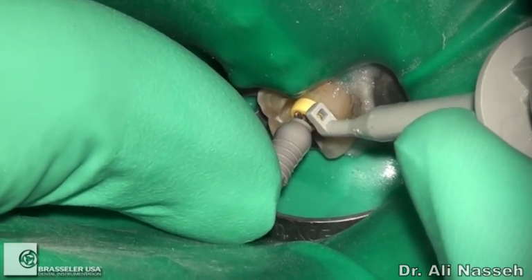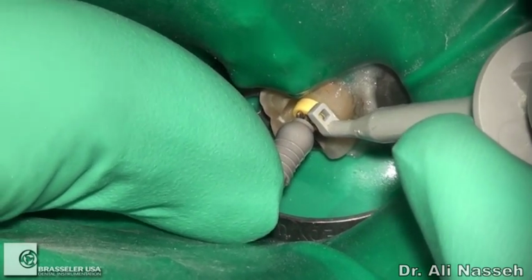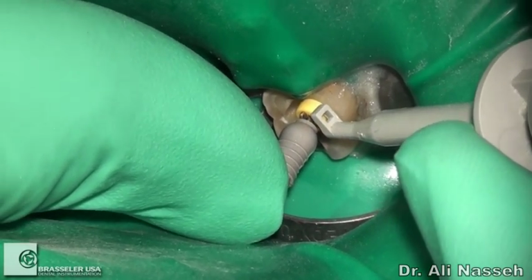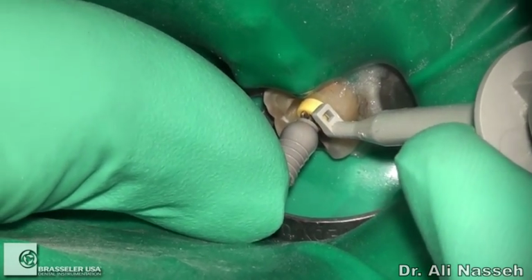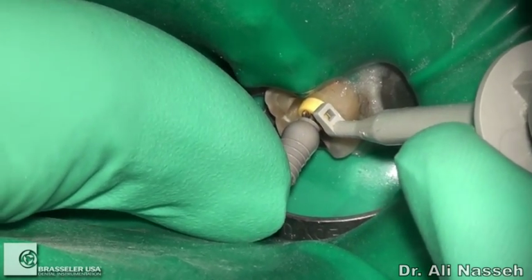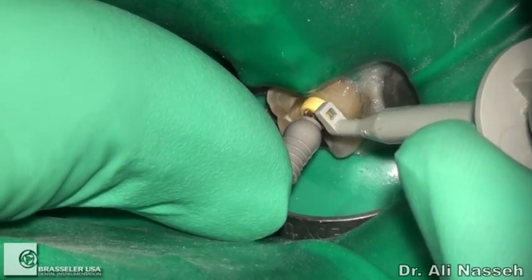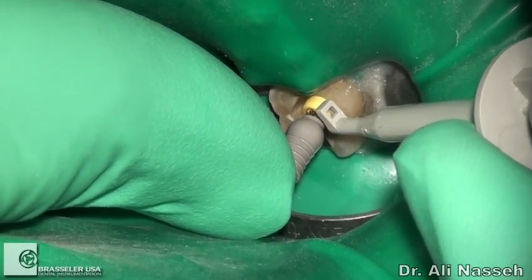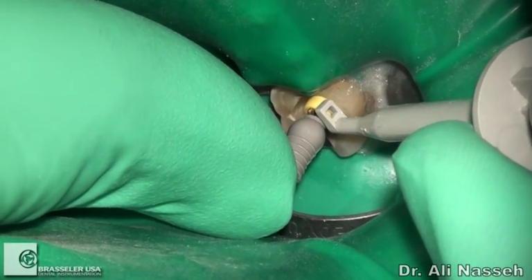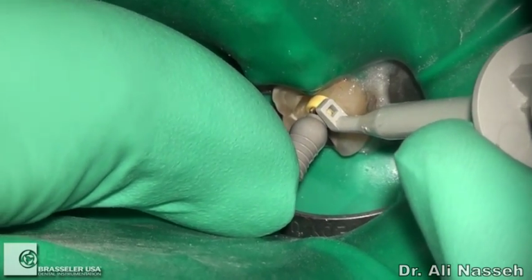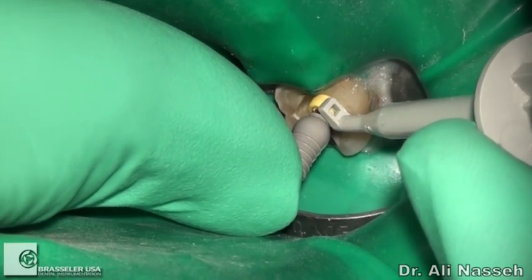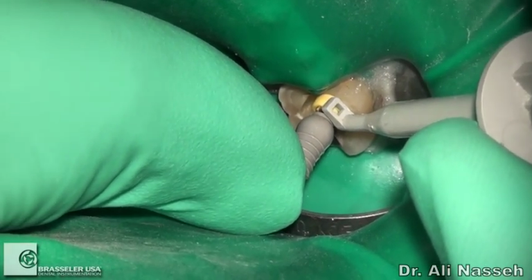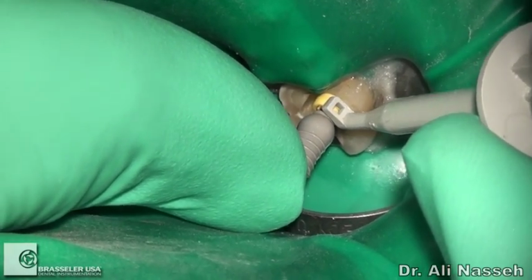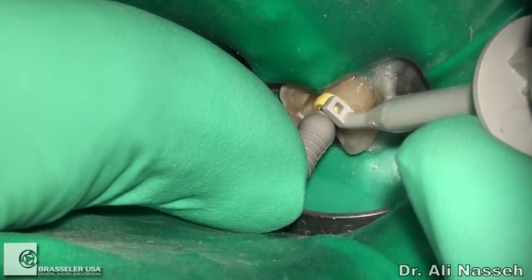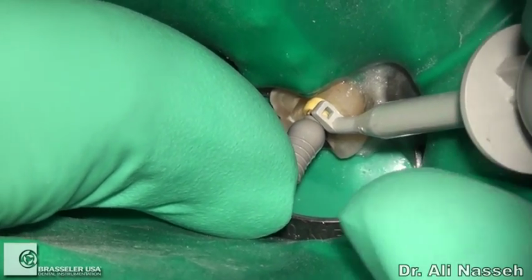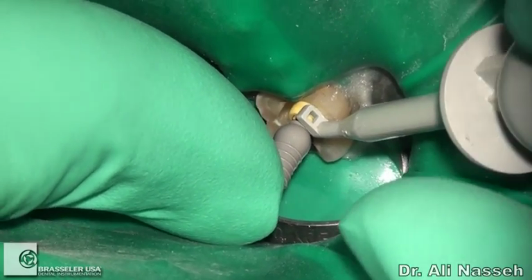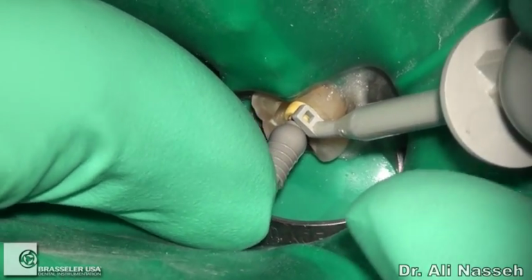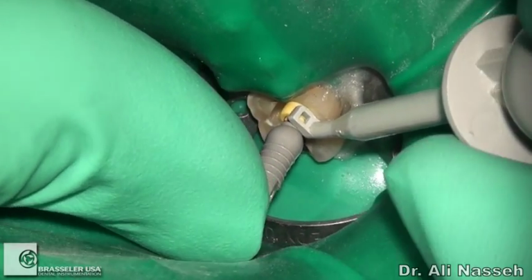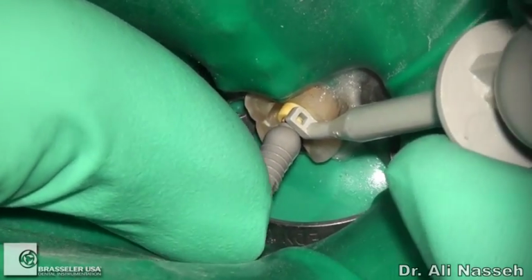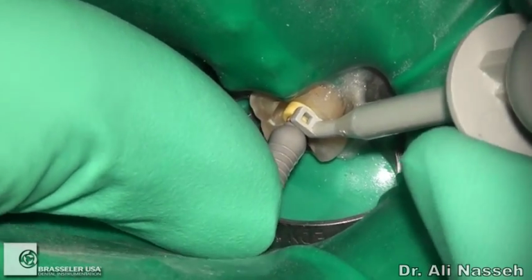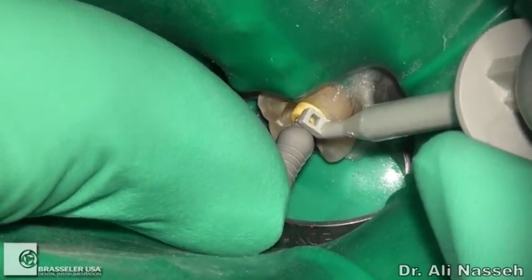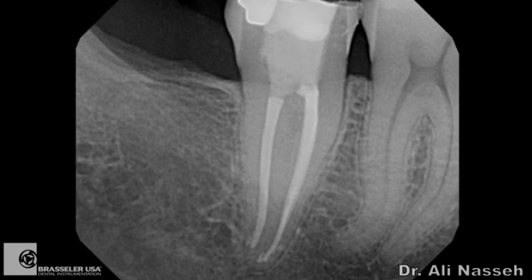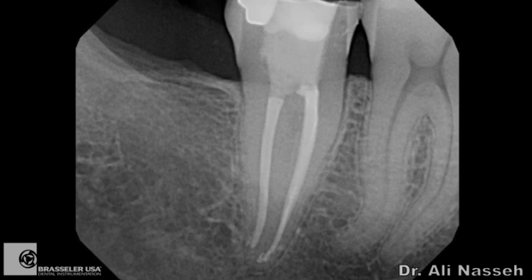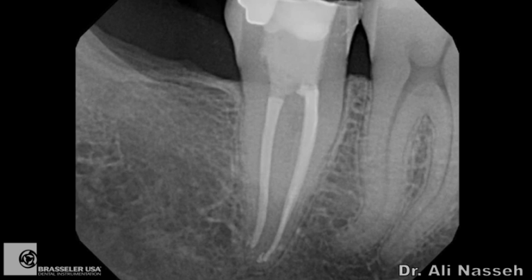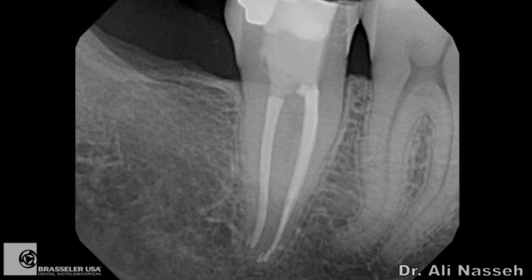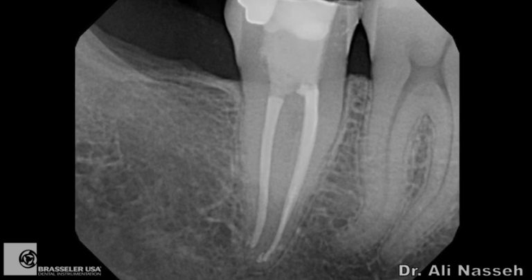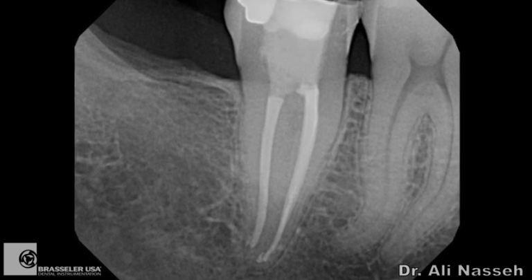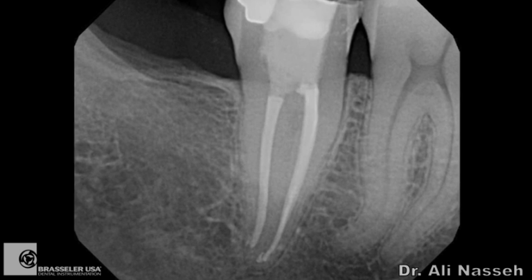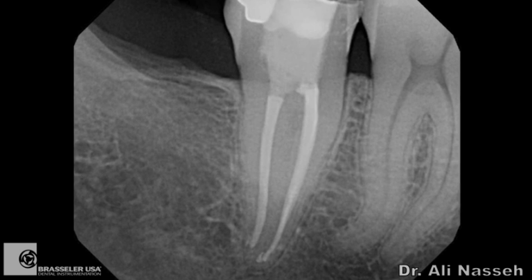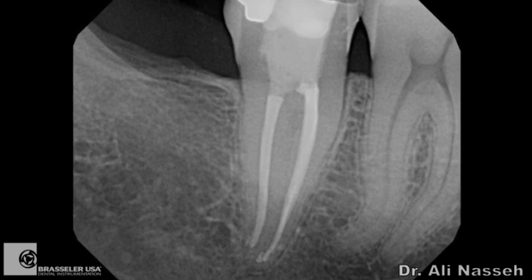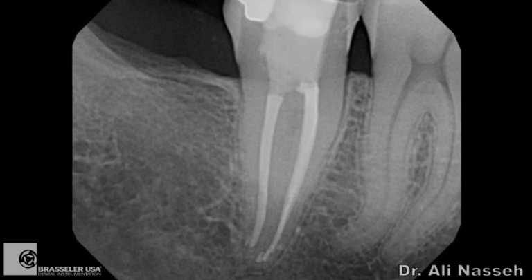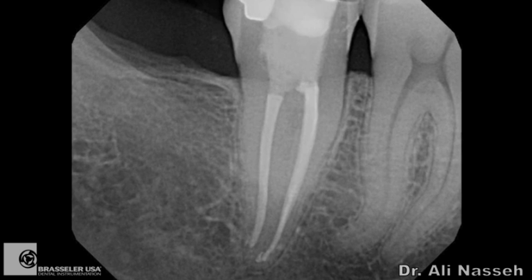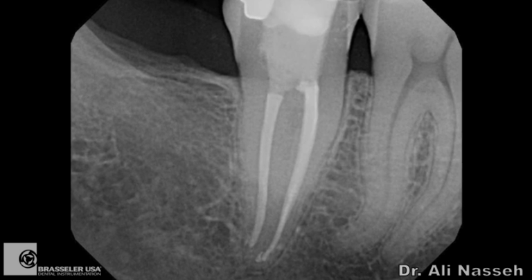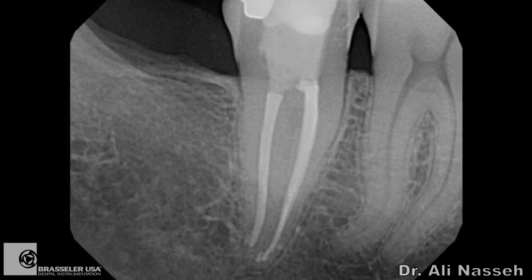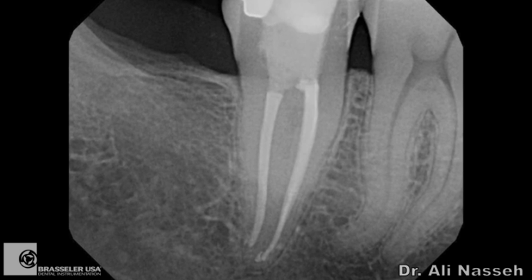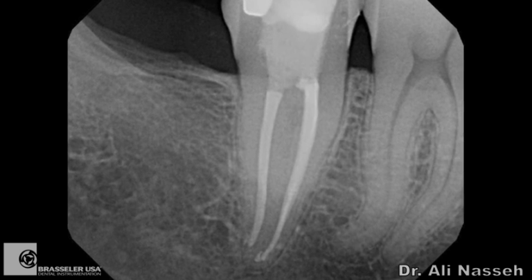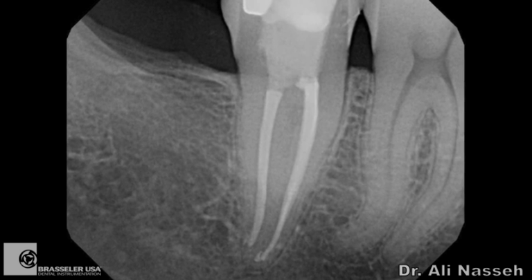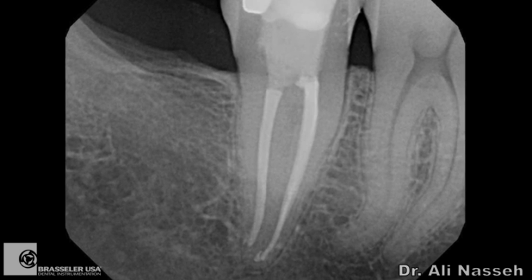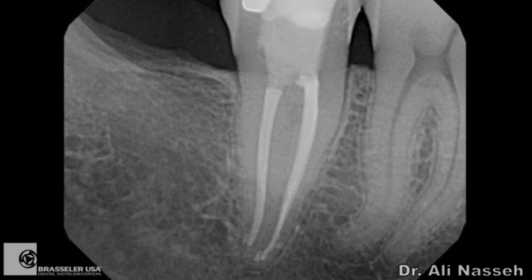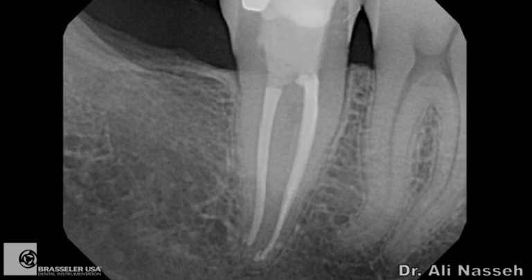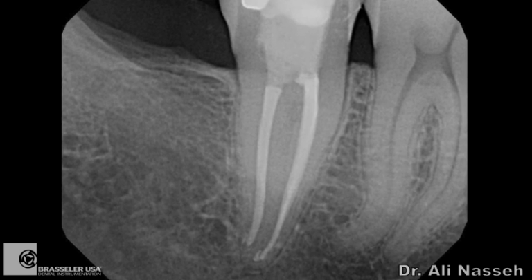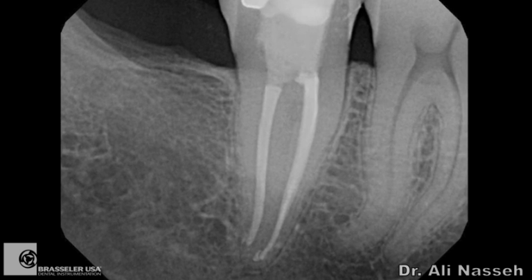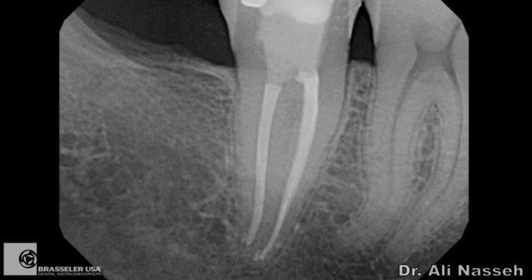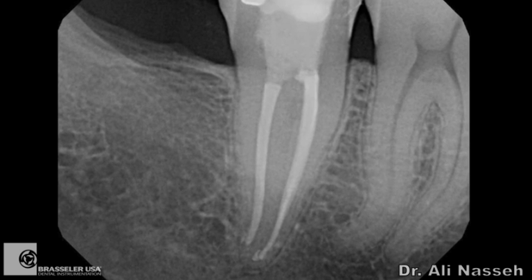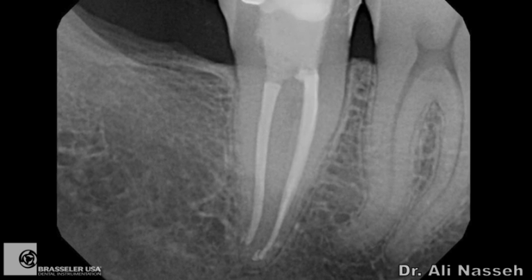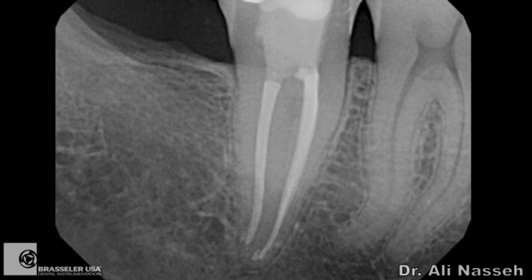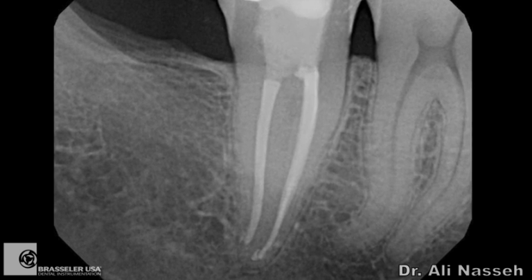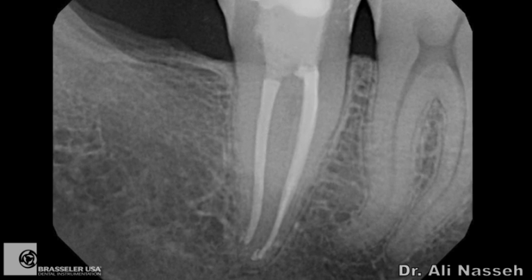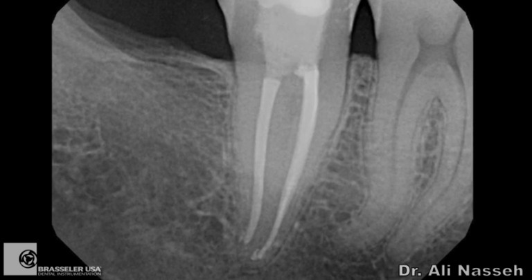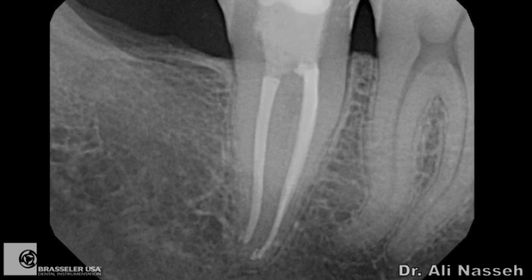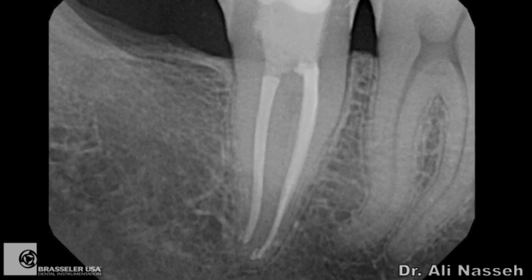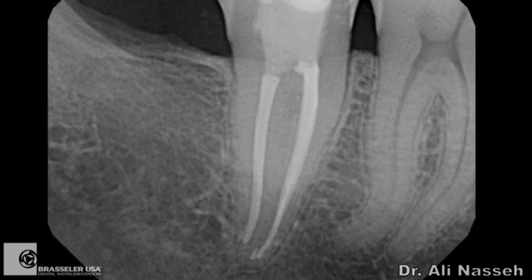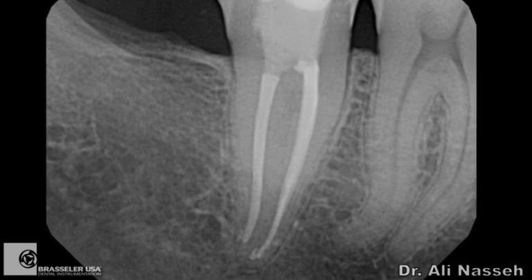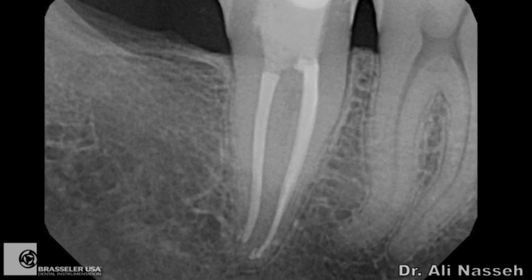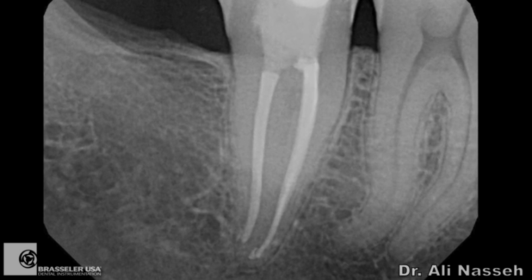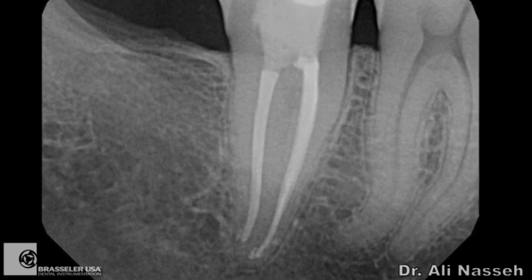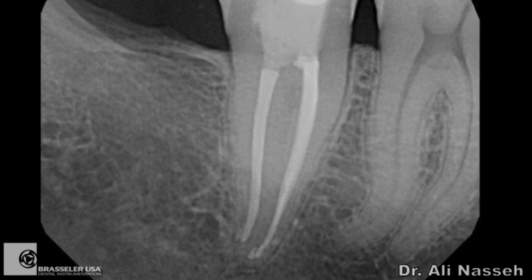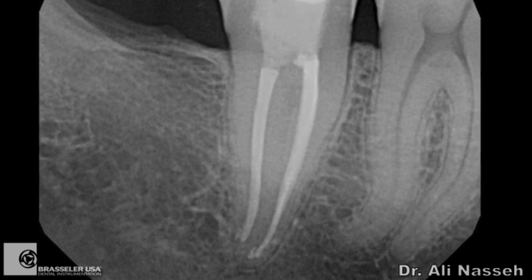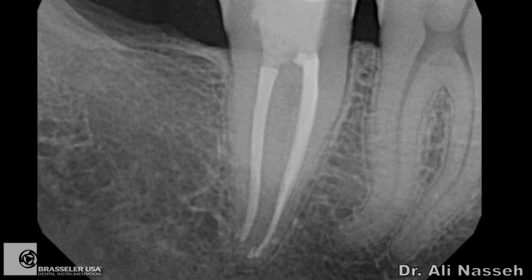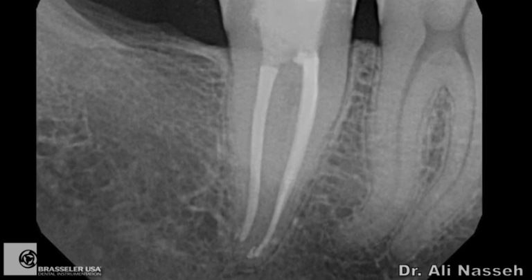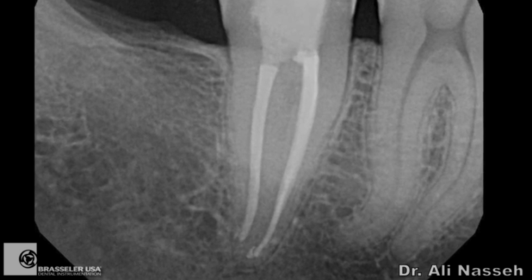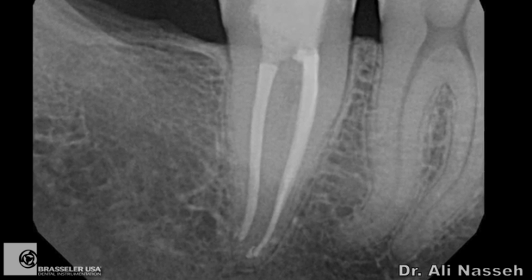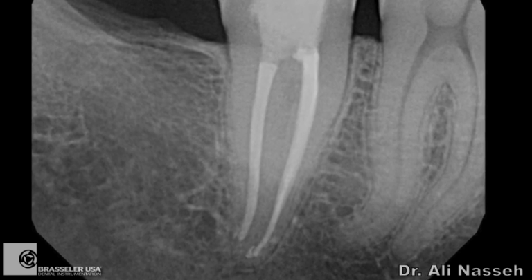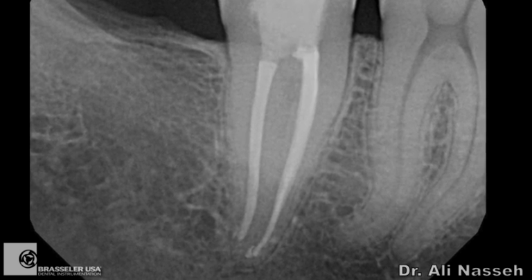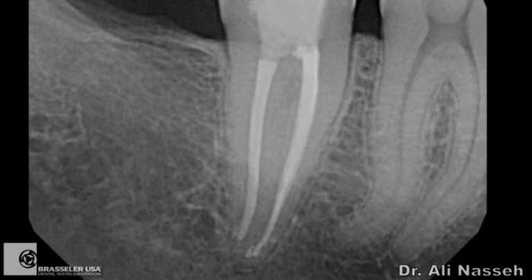Here, the EndoSequence instrumentation and bioceramic obturation was used to very efficiently complete this relatively straightforward case.